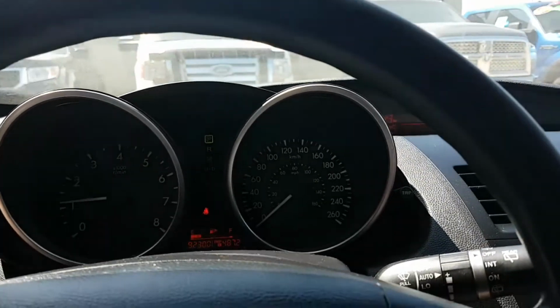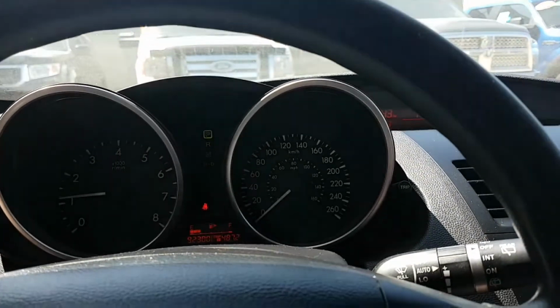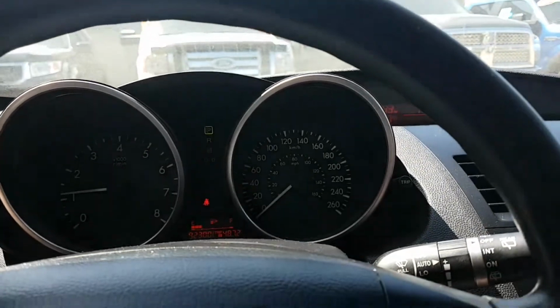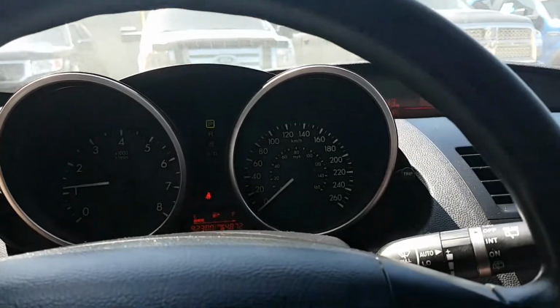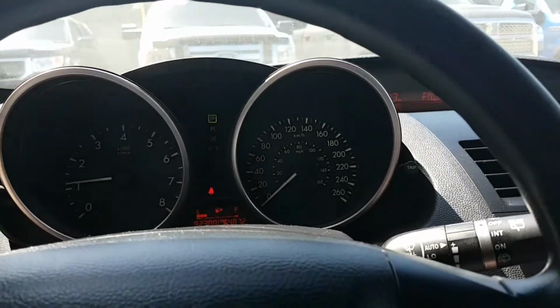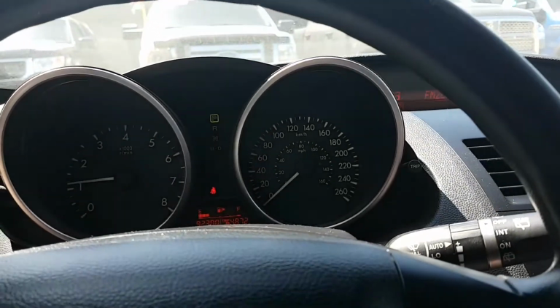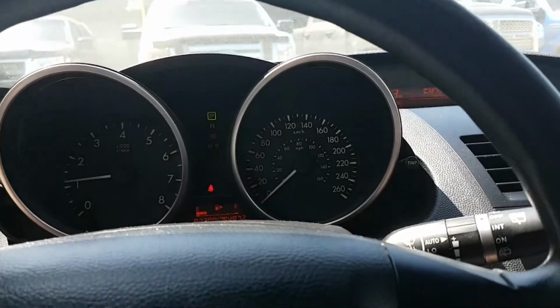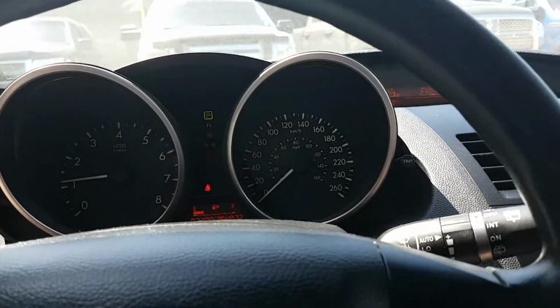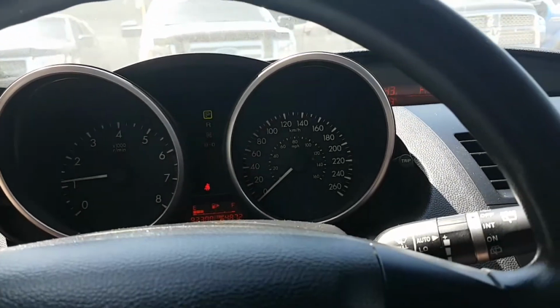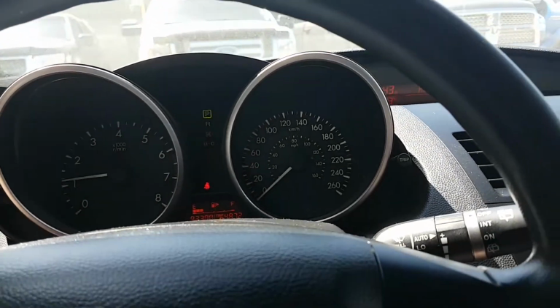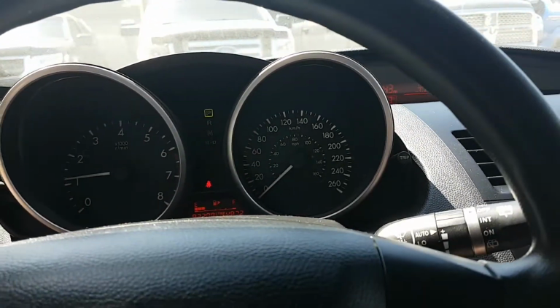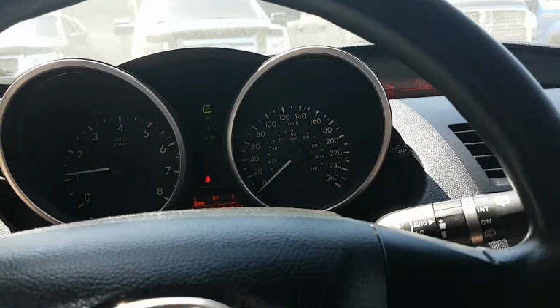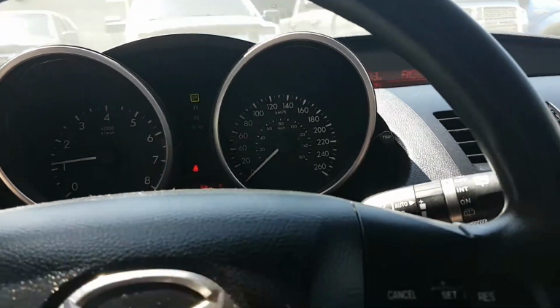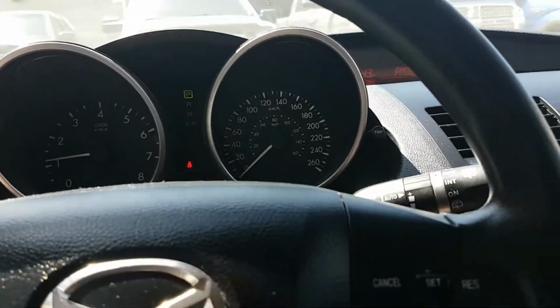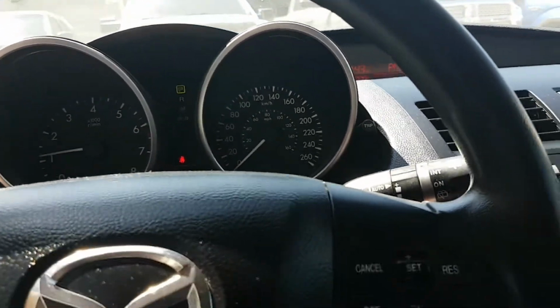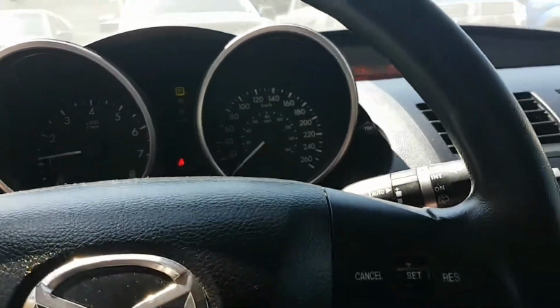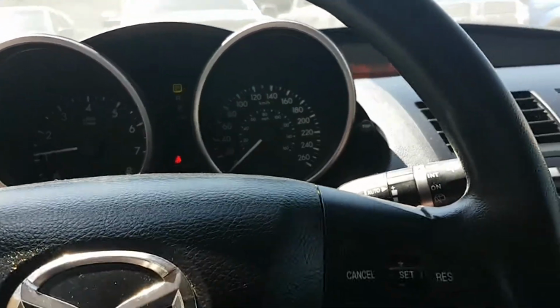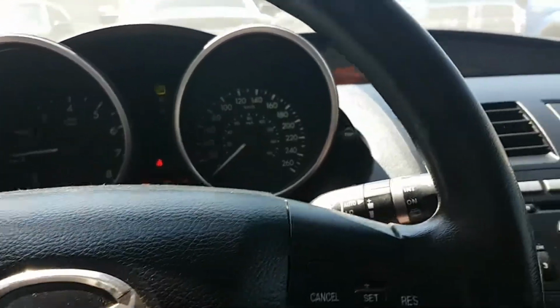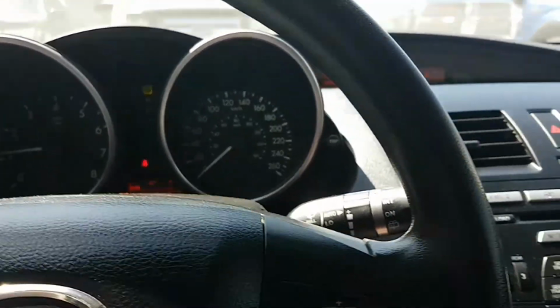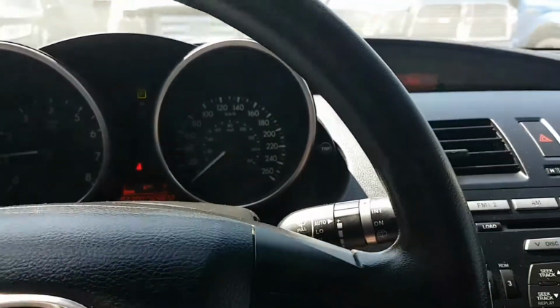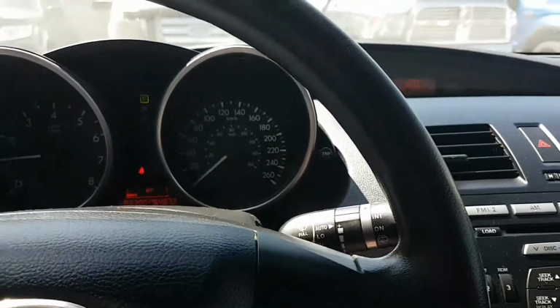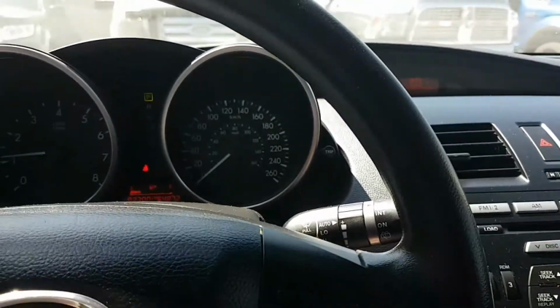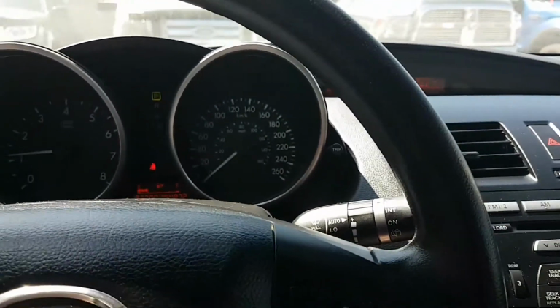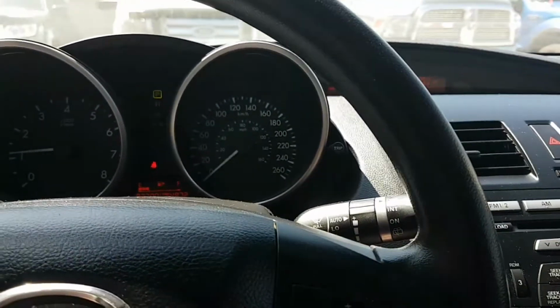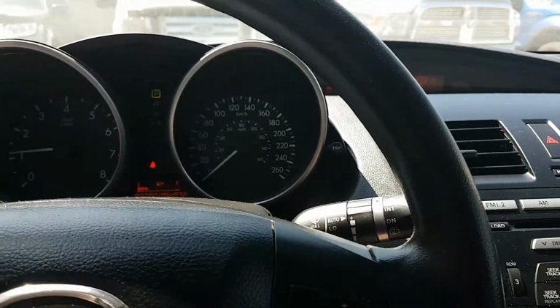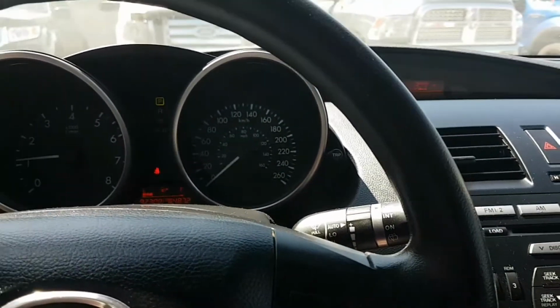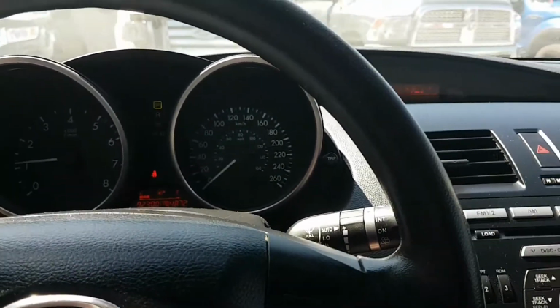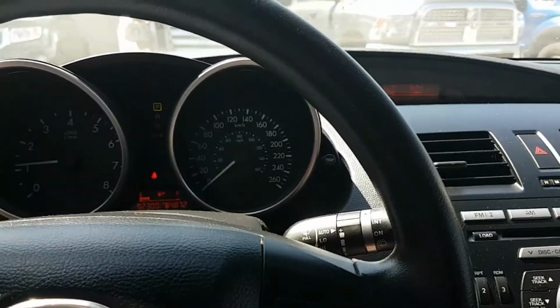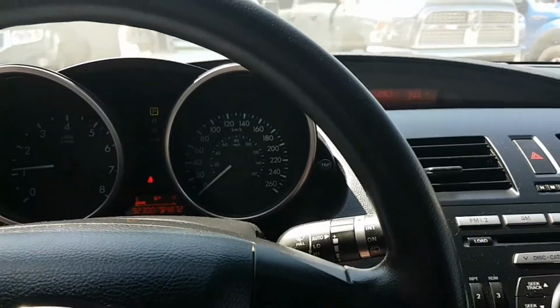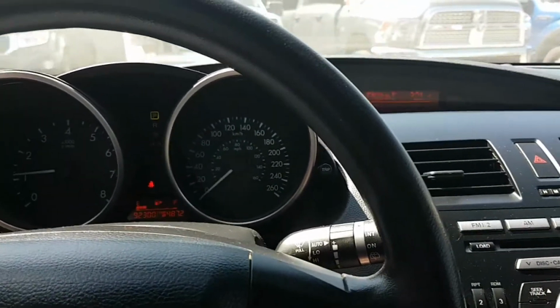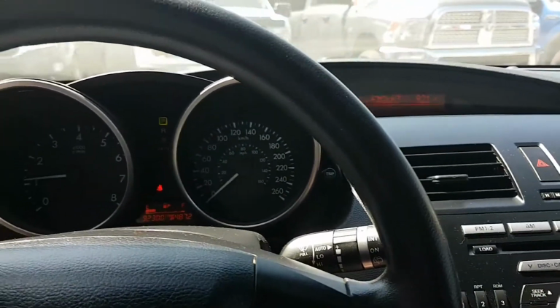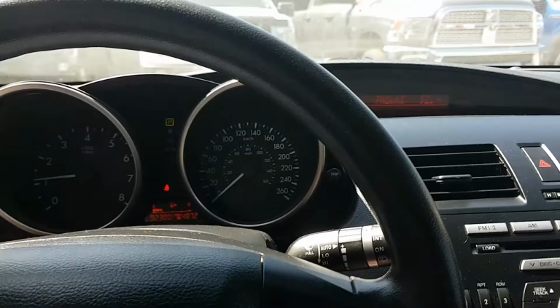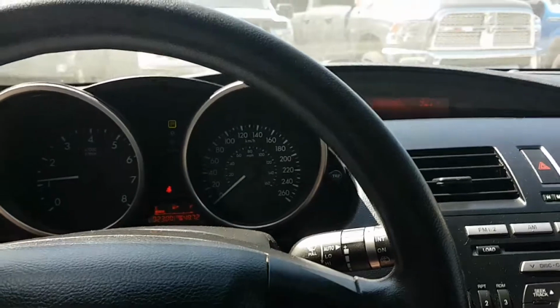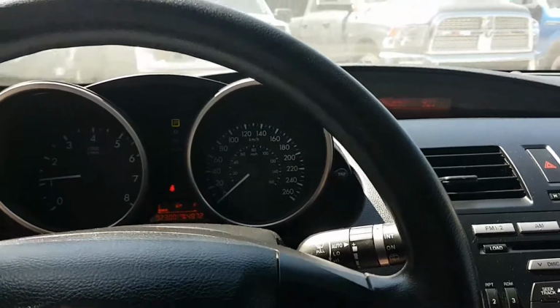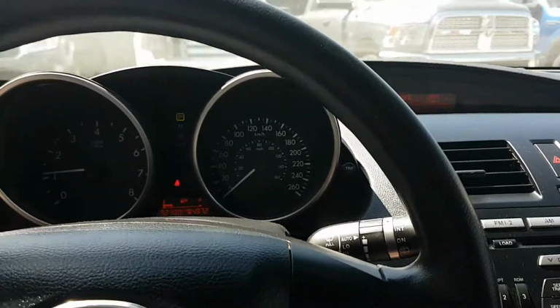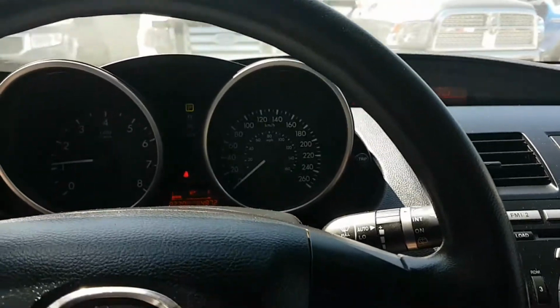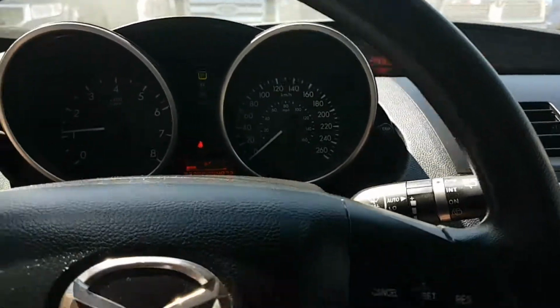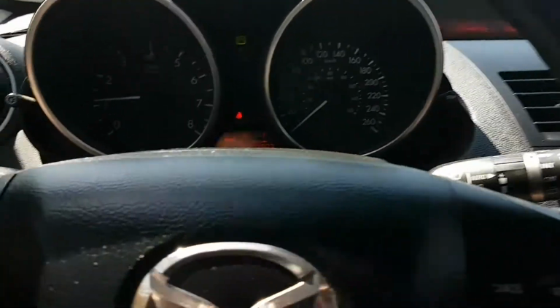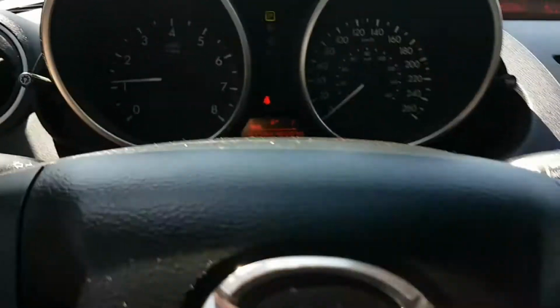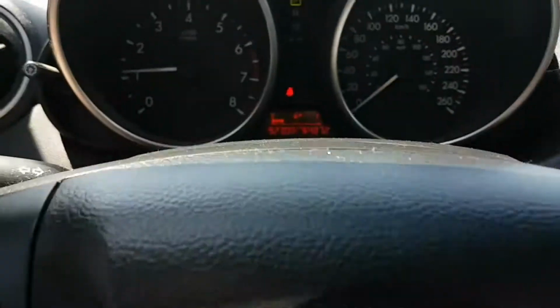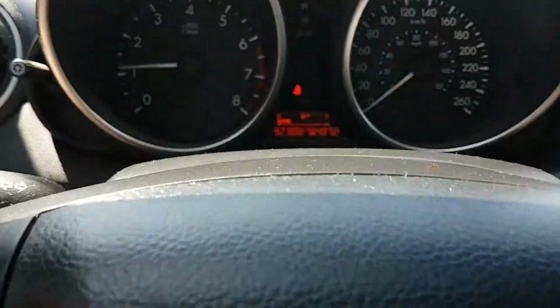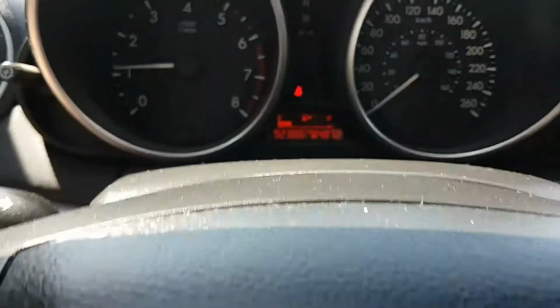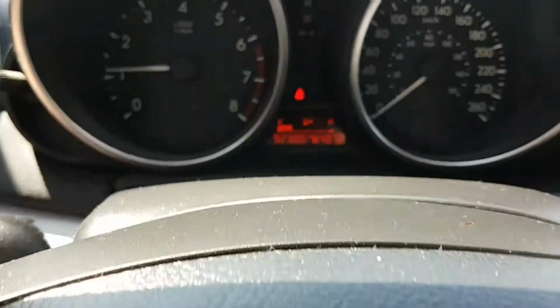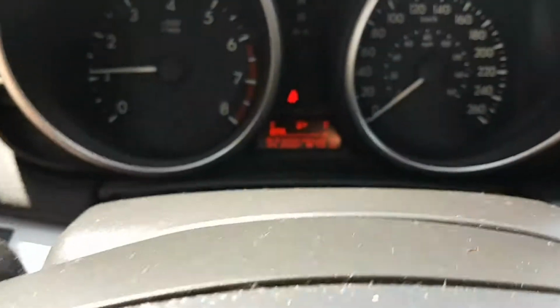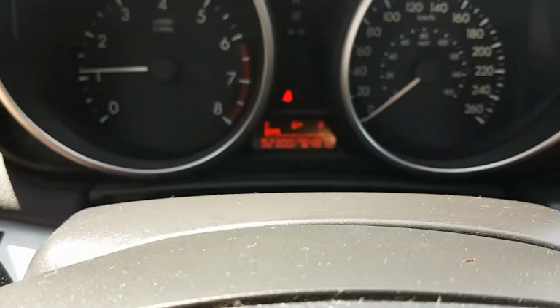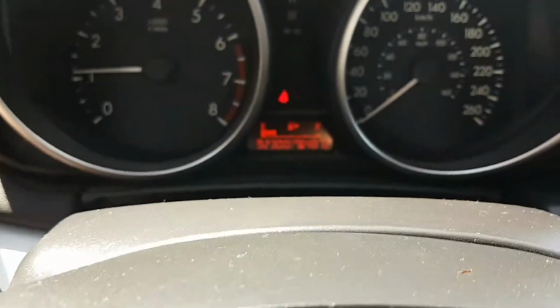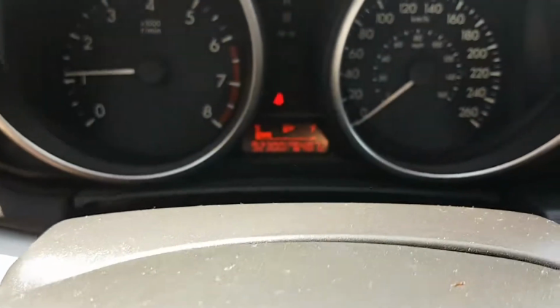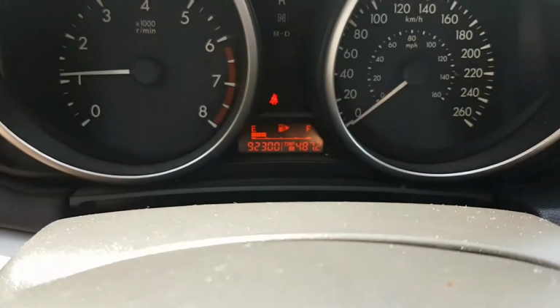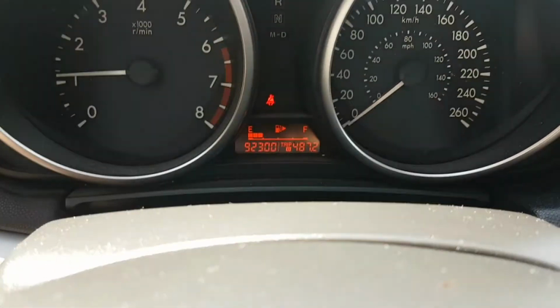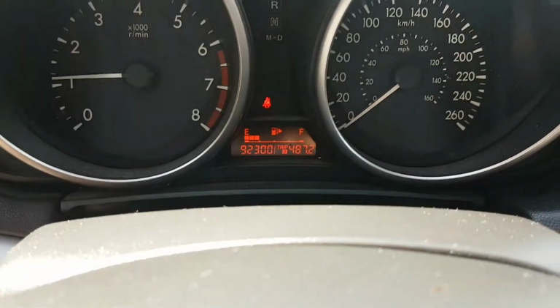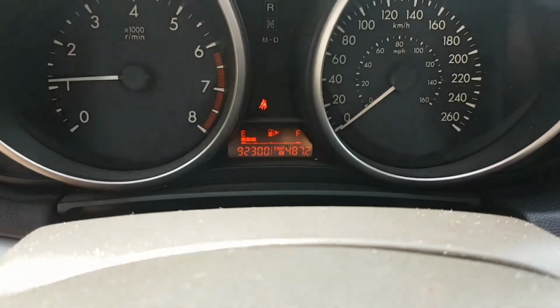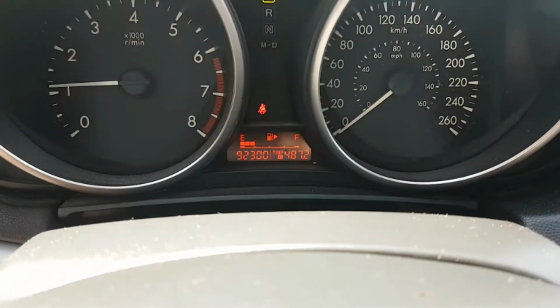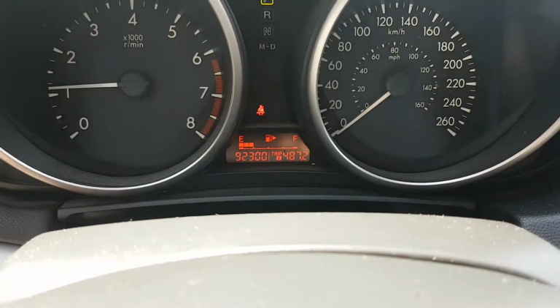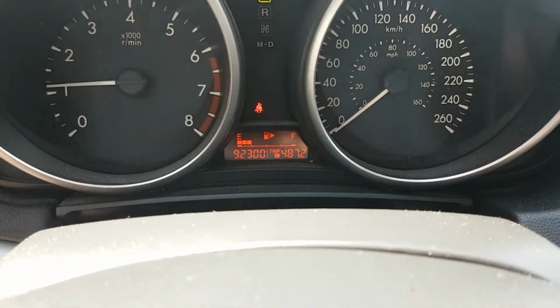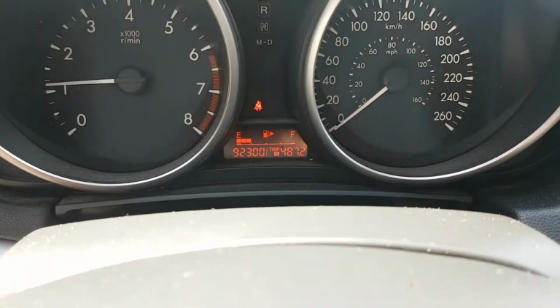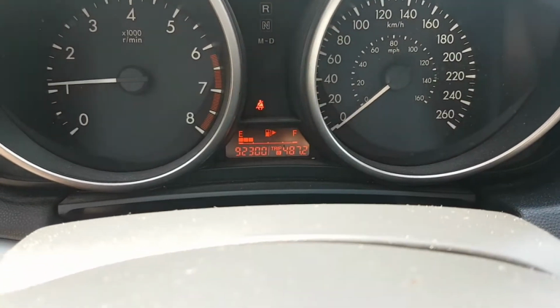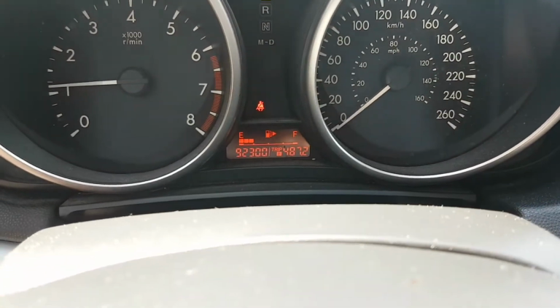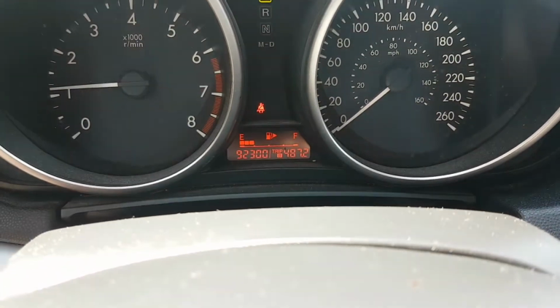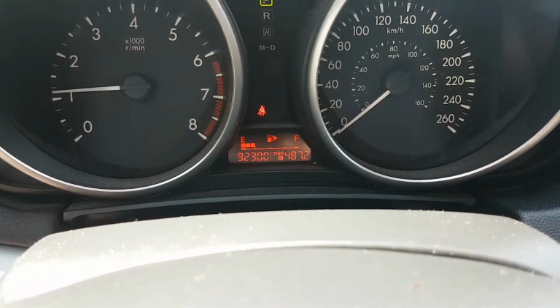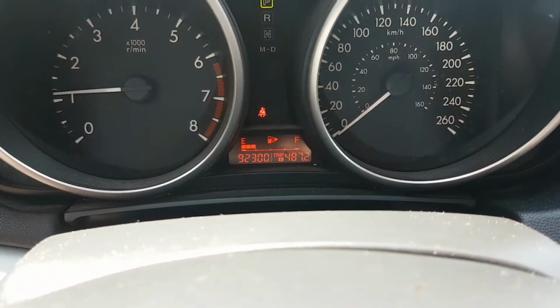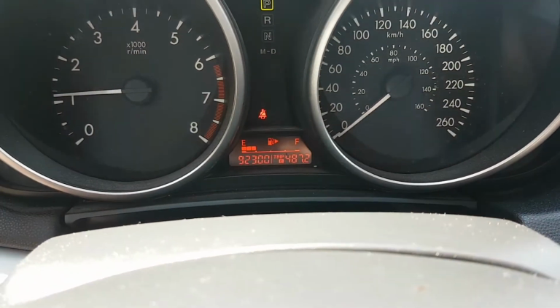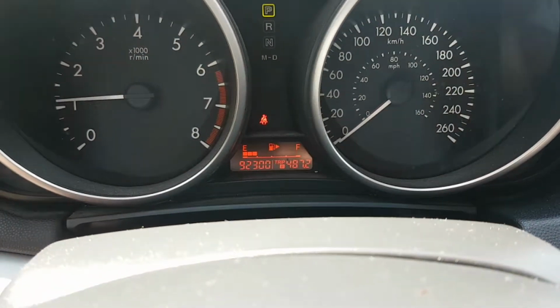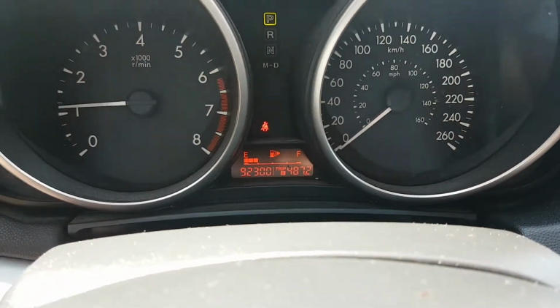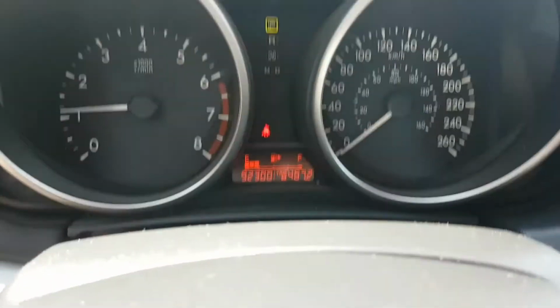Saskatchewan vehicle, only one tax — just GST, 5%. Here's the mileage: 92,300 kilometers.